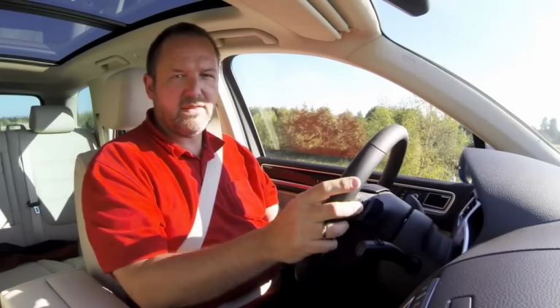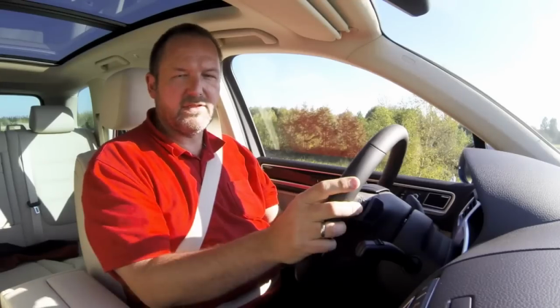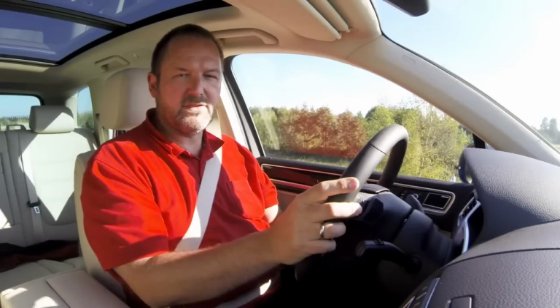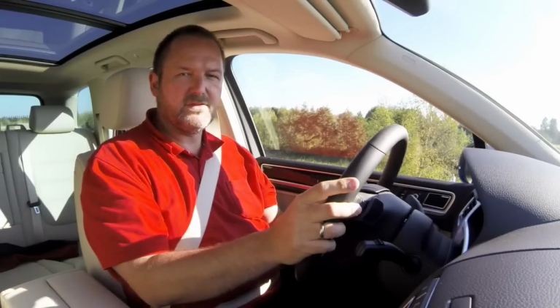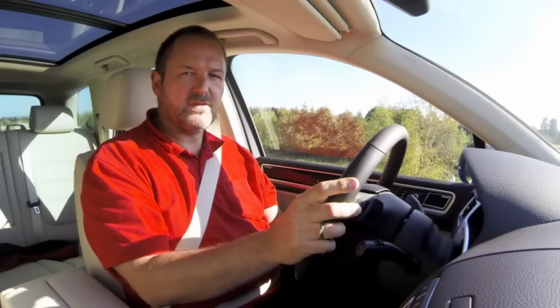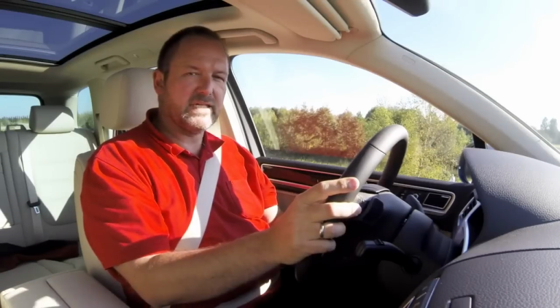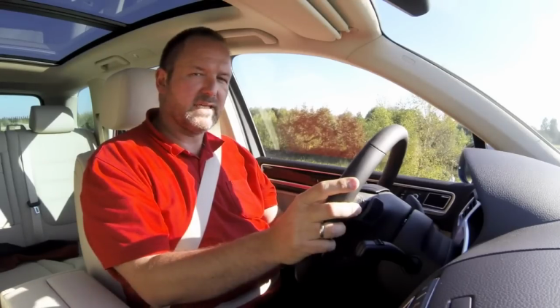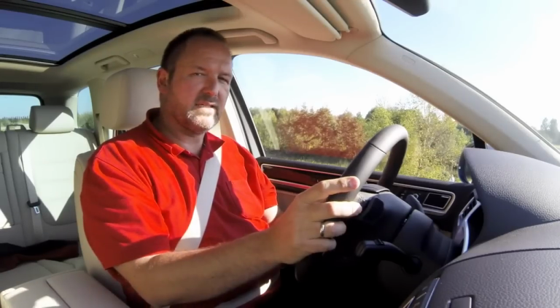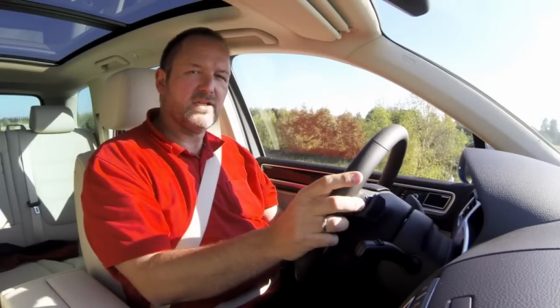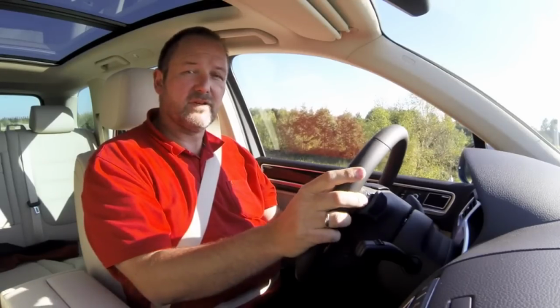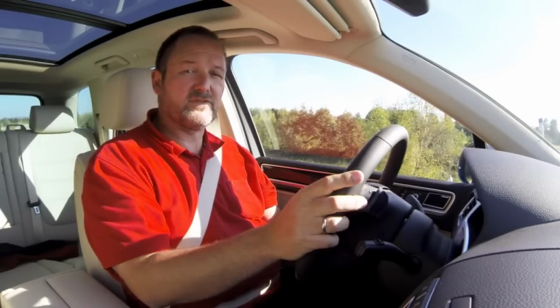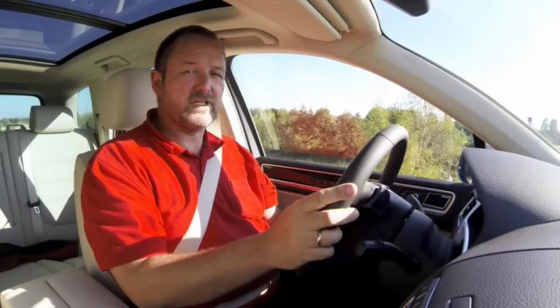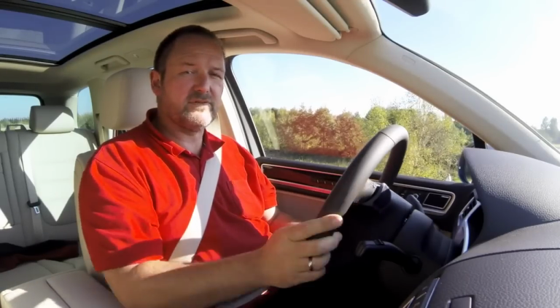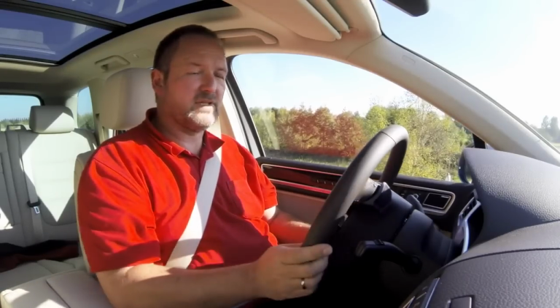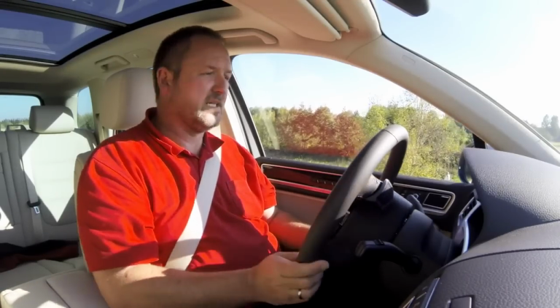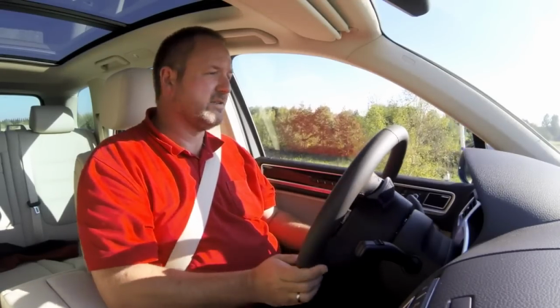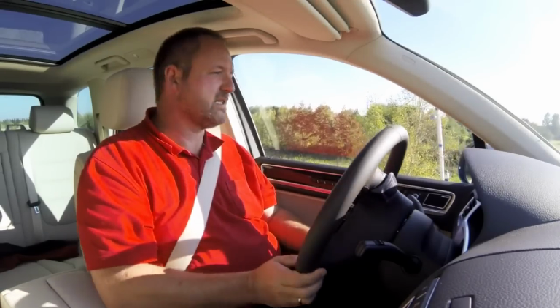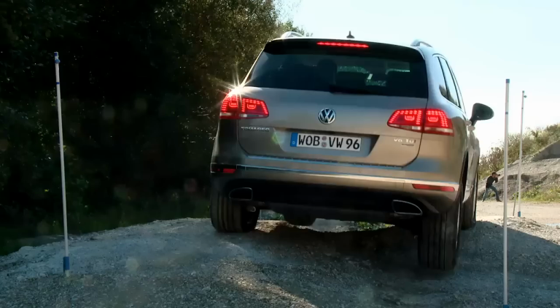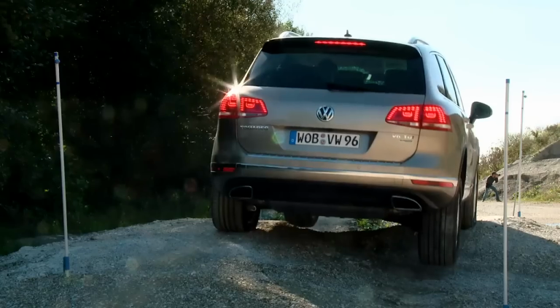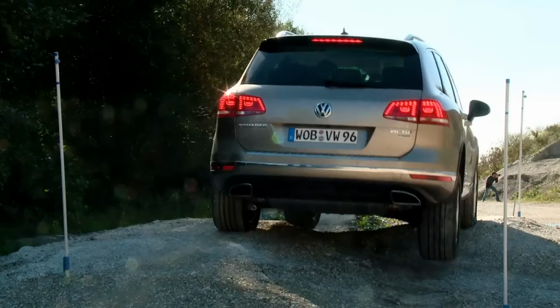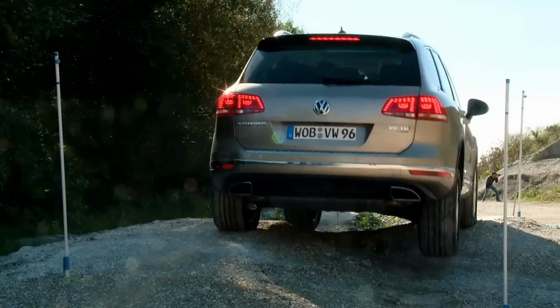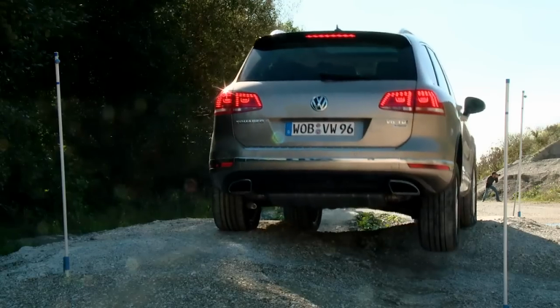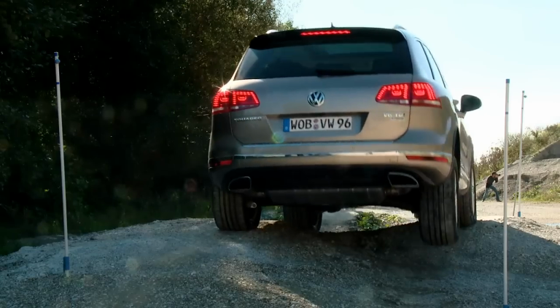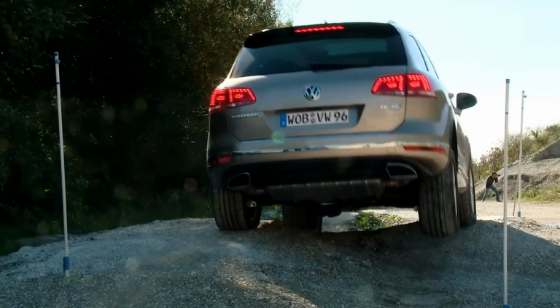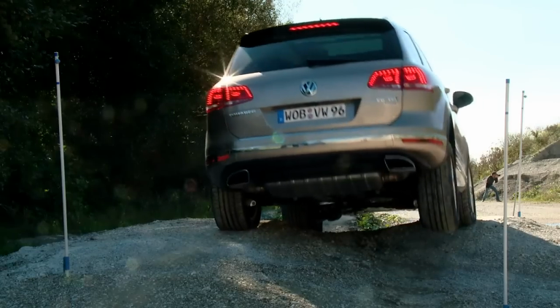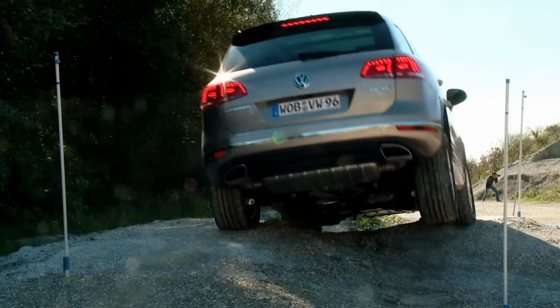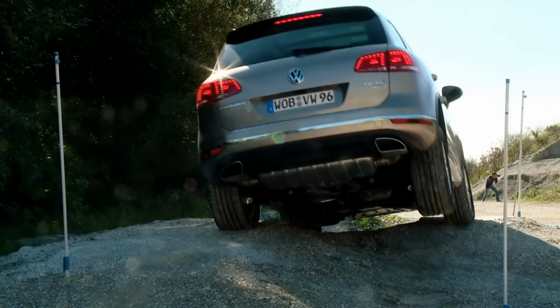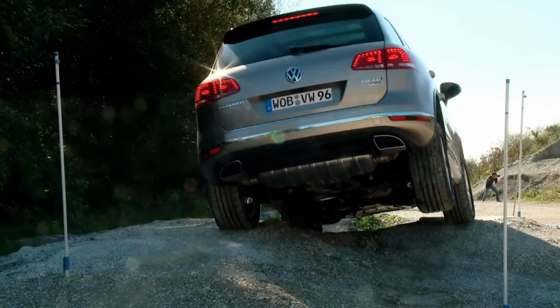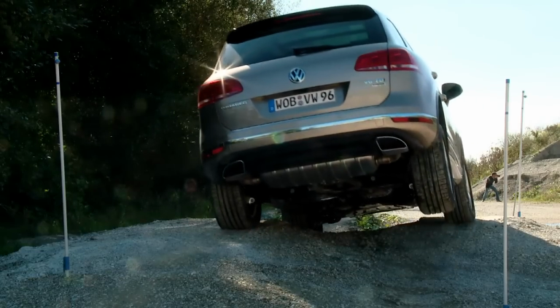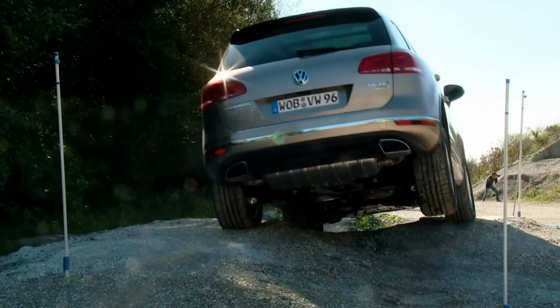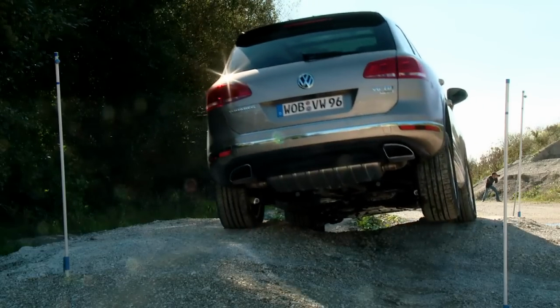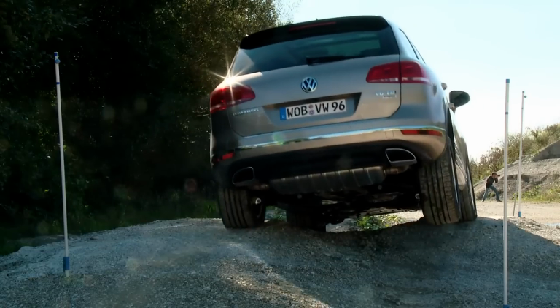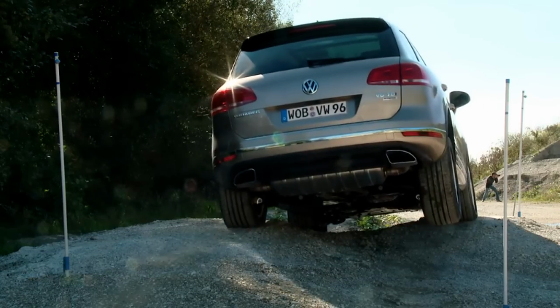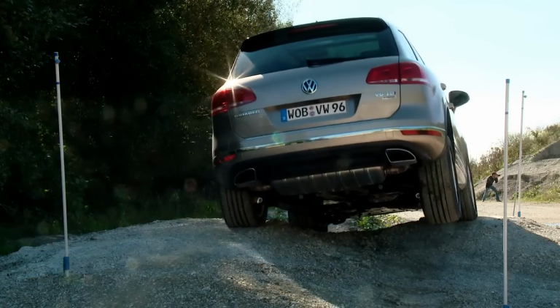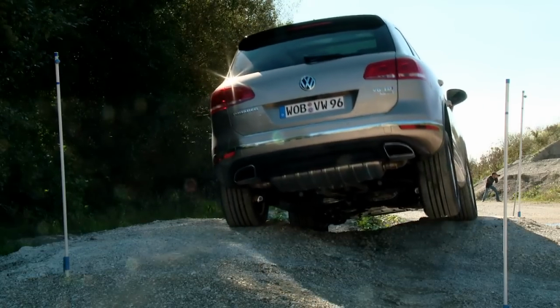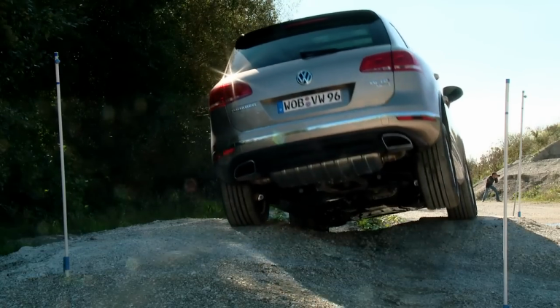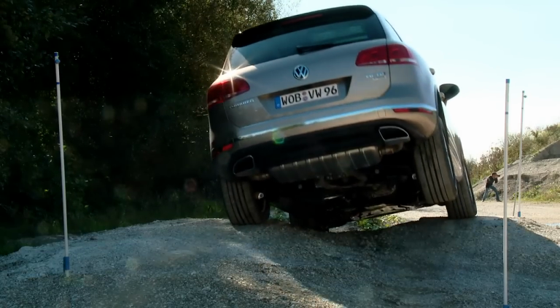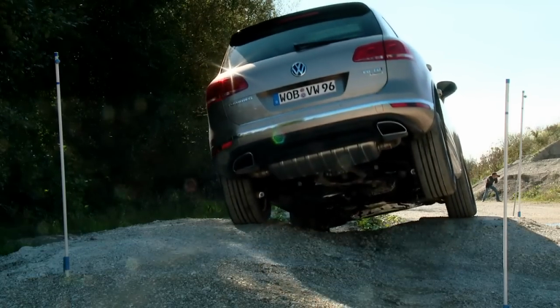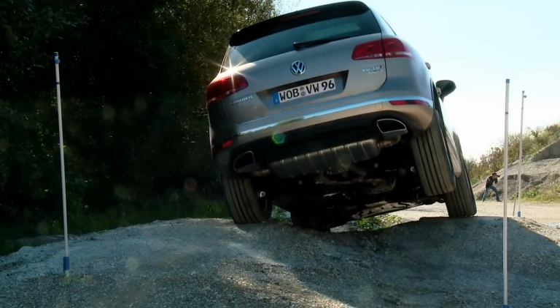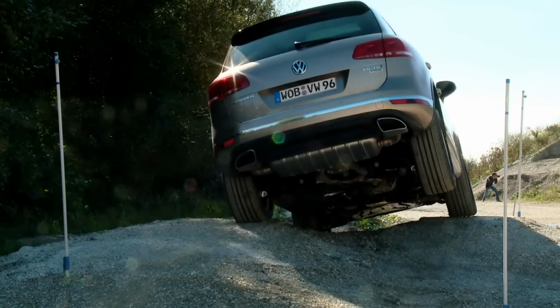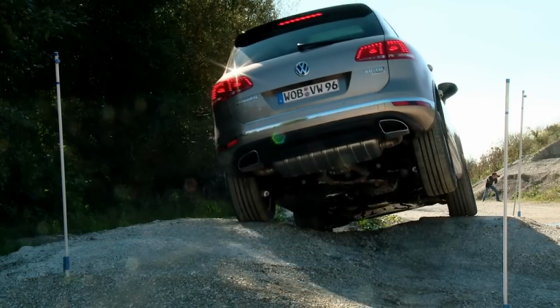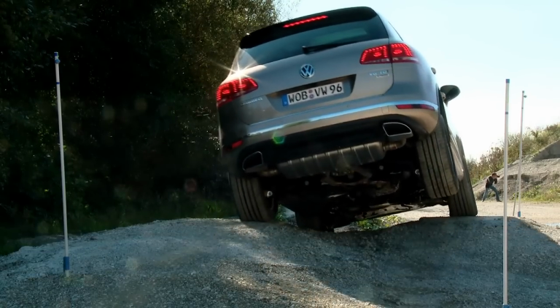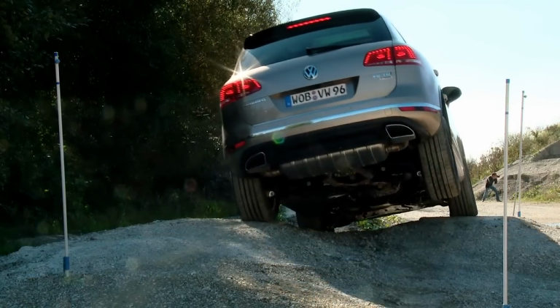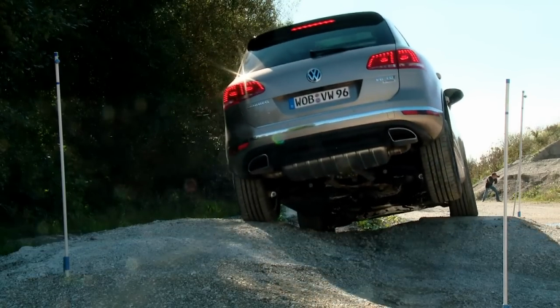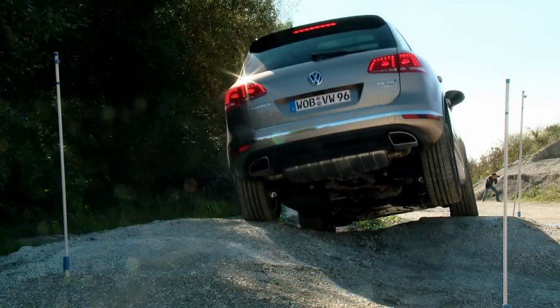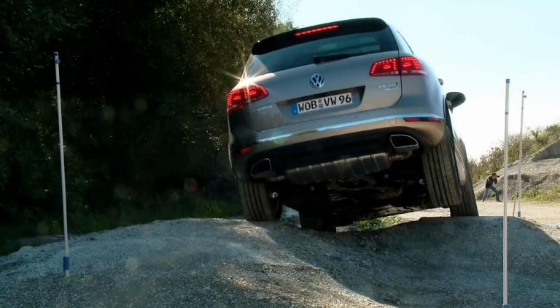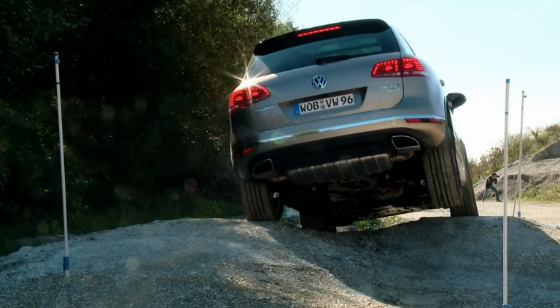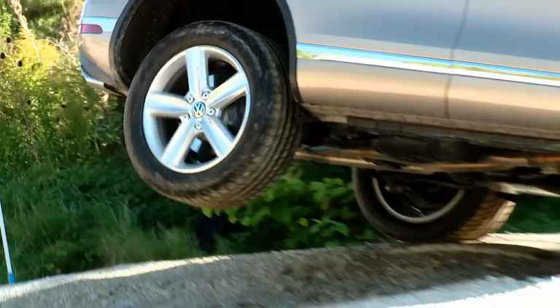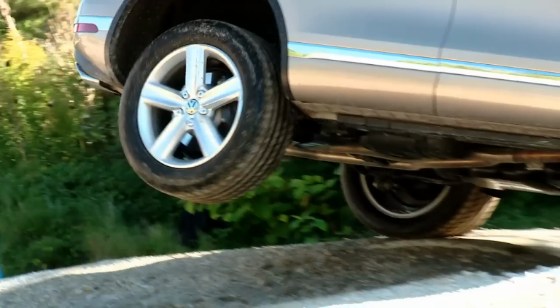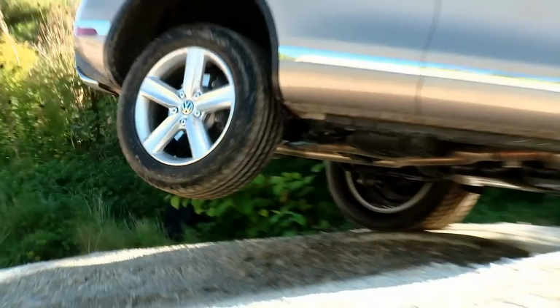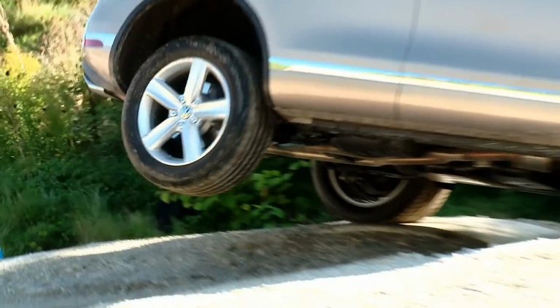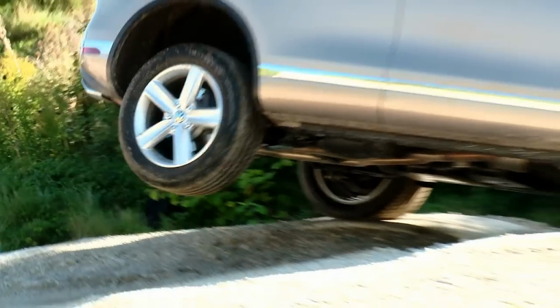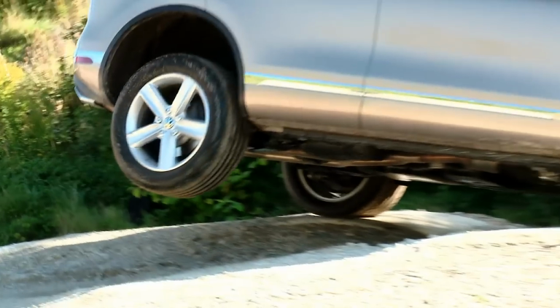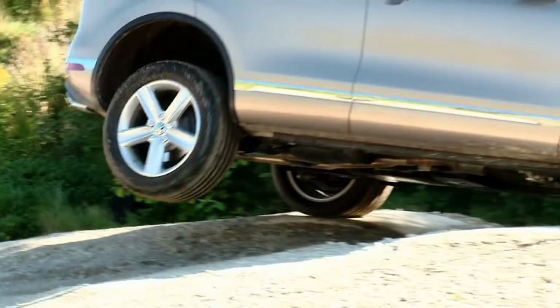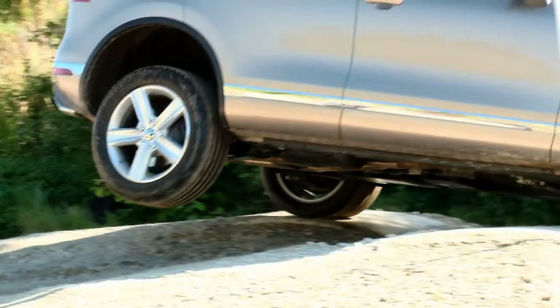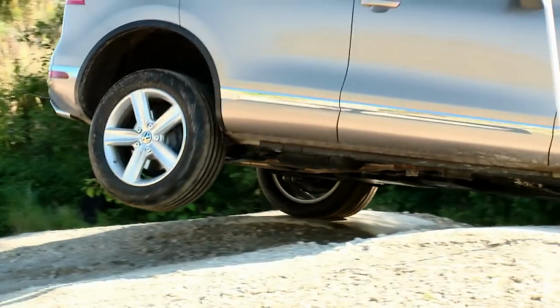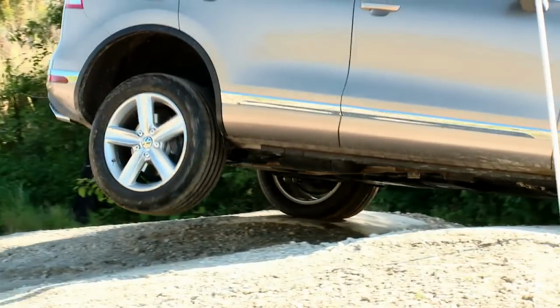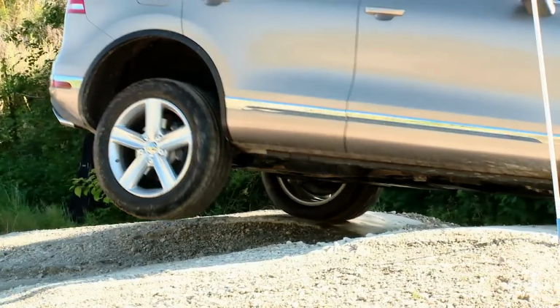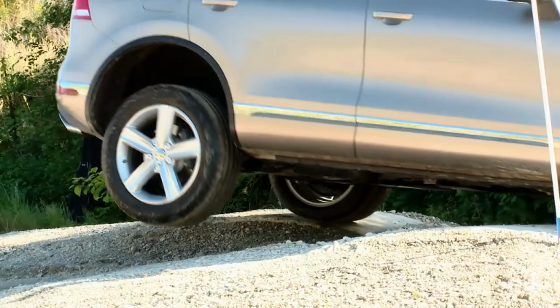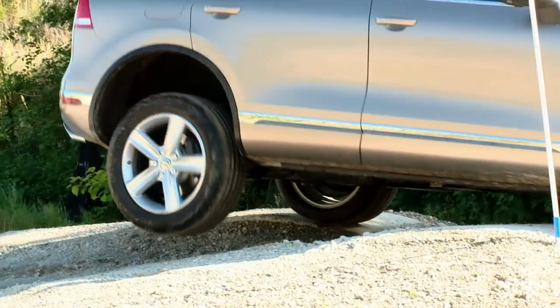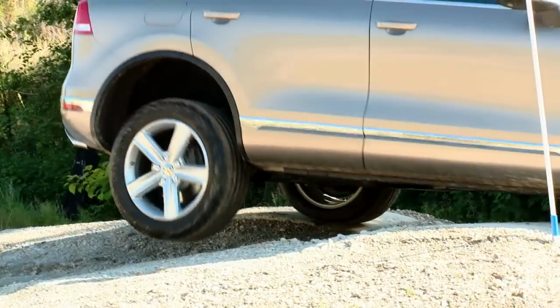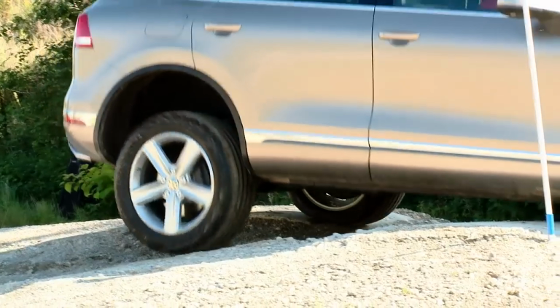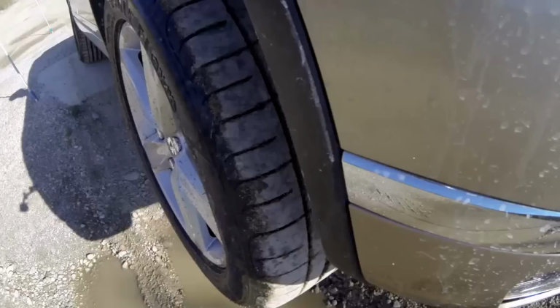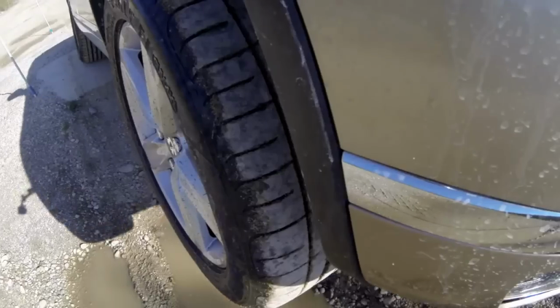The new Touareg has a lot of ground clearance and two differentials which you can lock. Because of that, even a steep mountain is no problem.